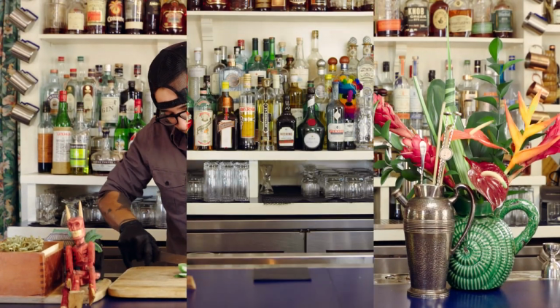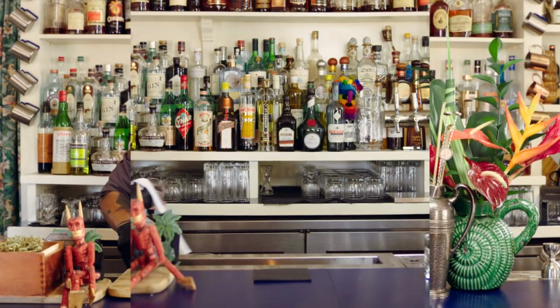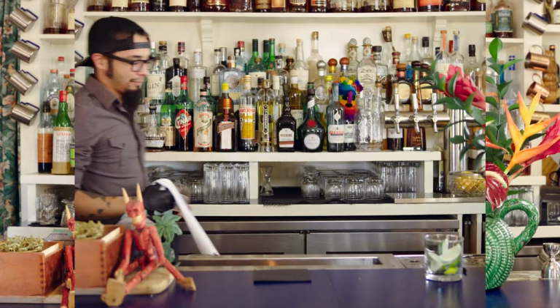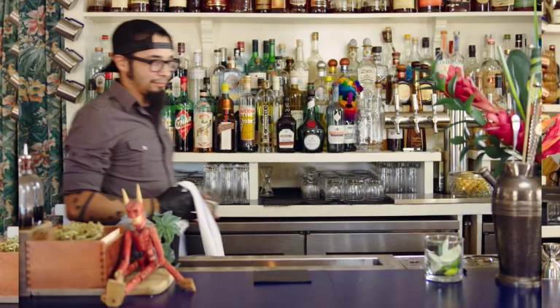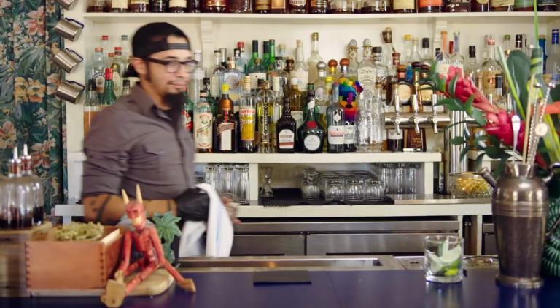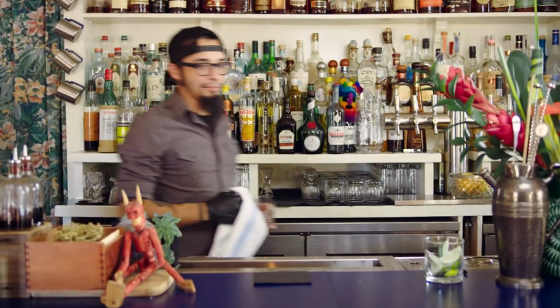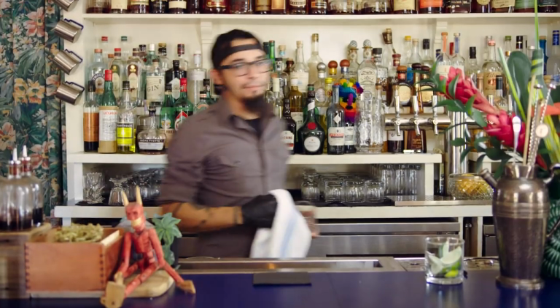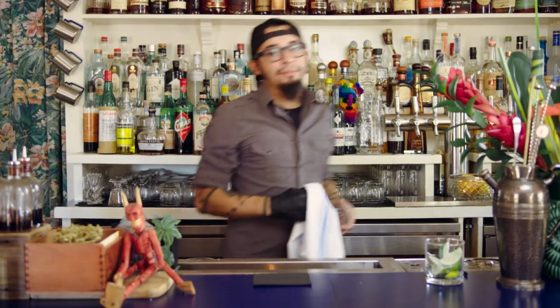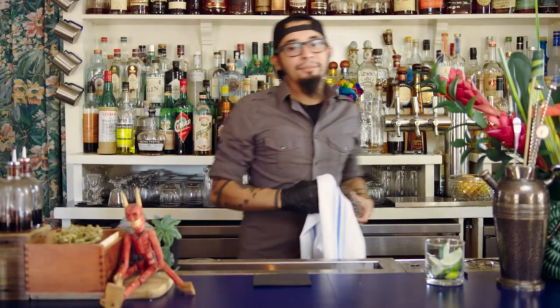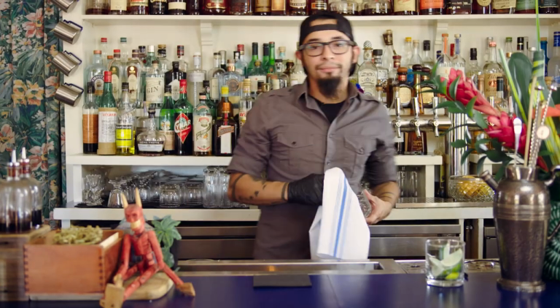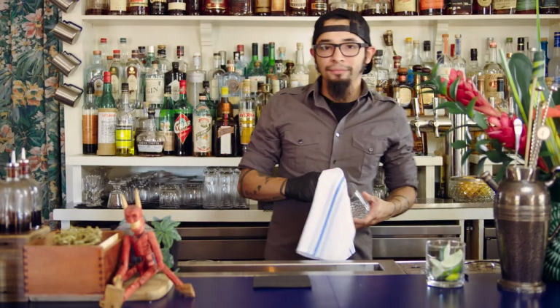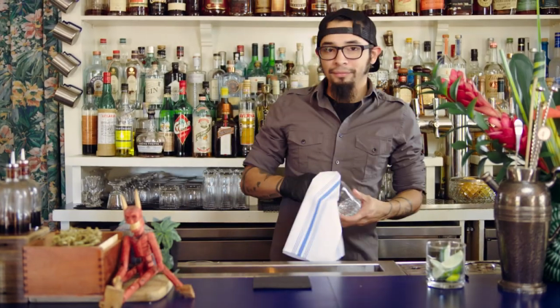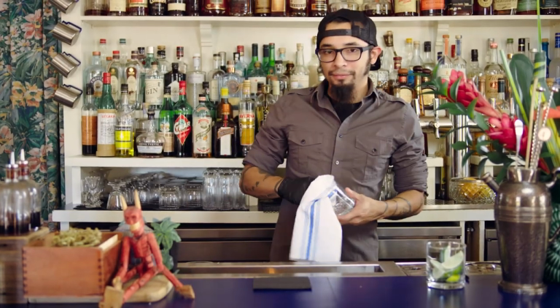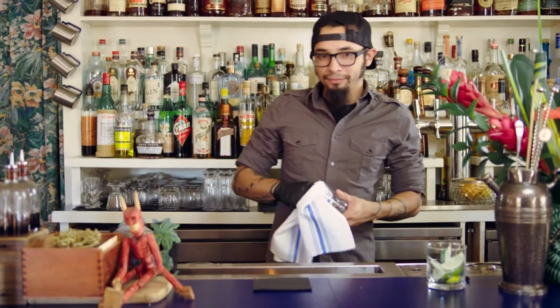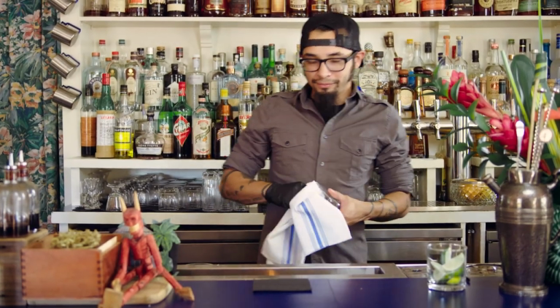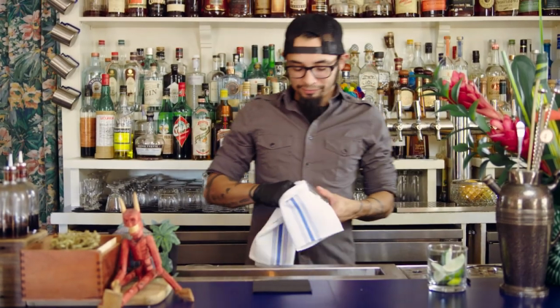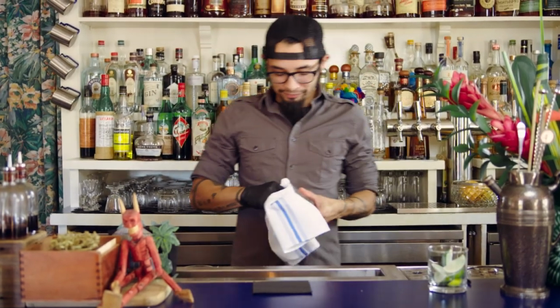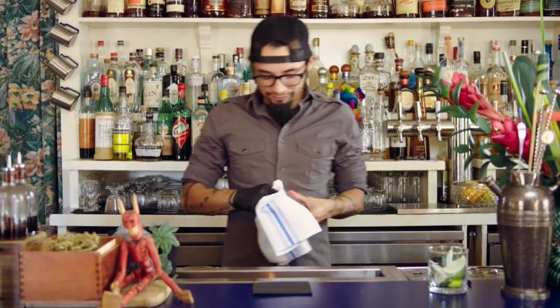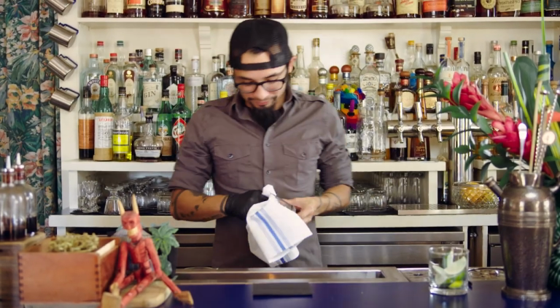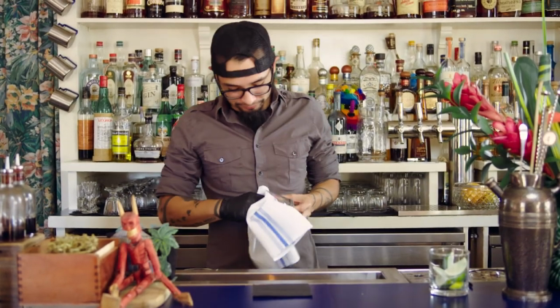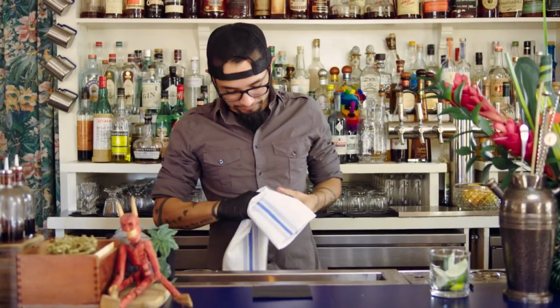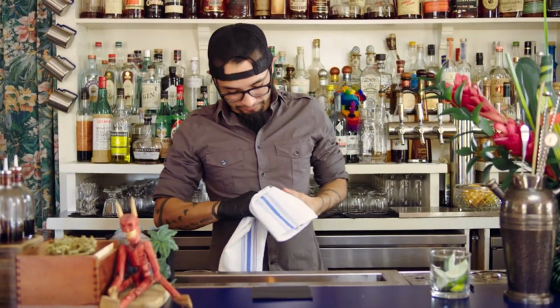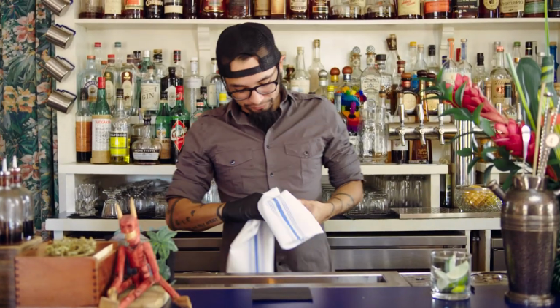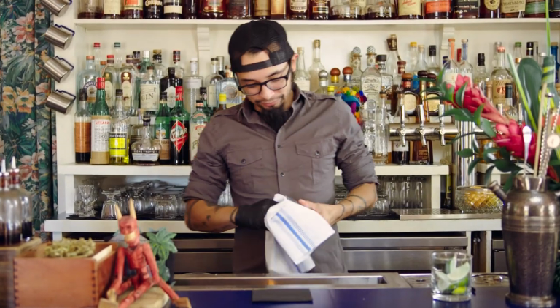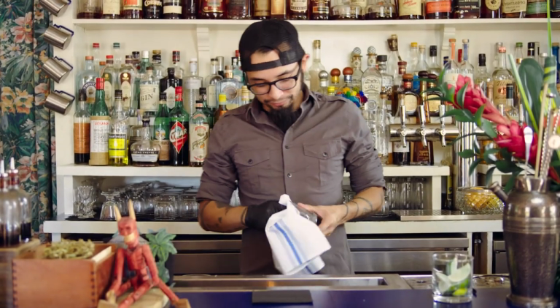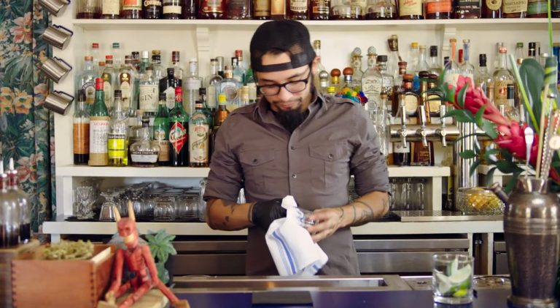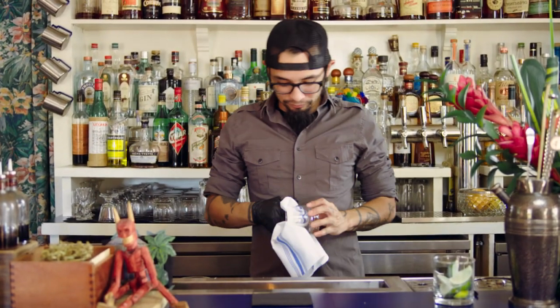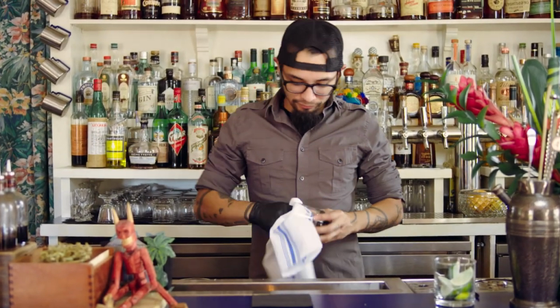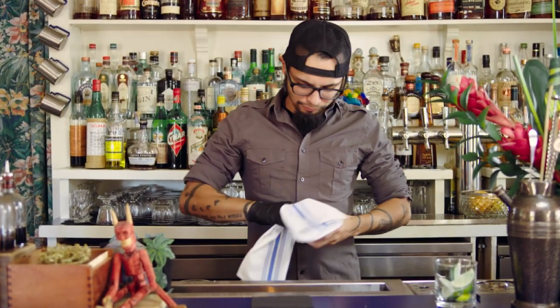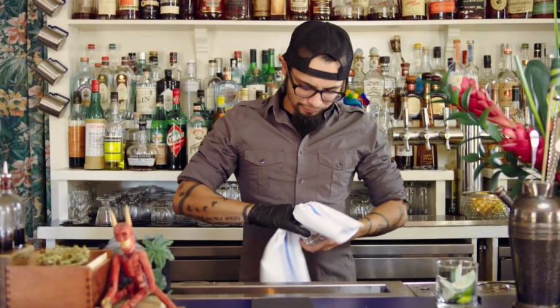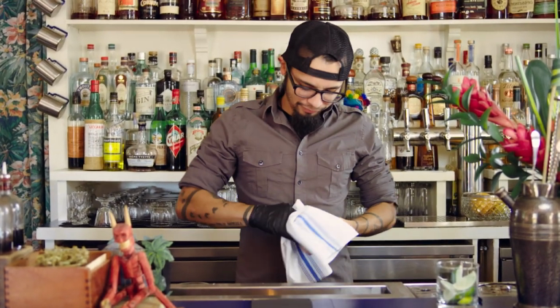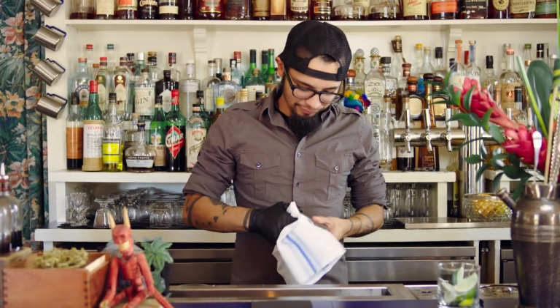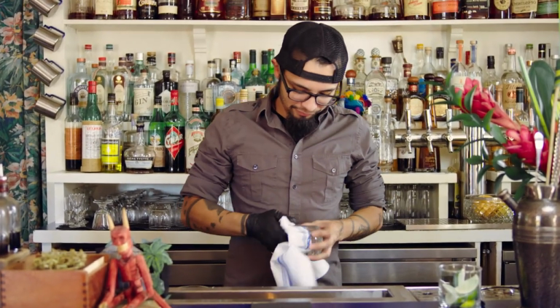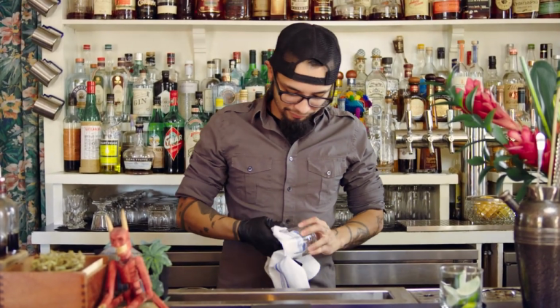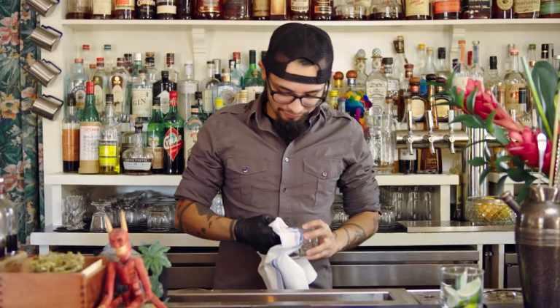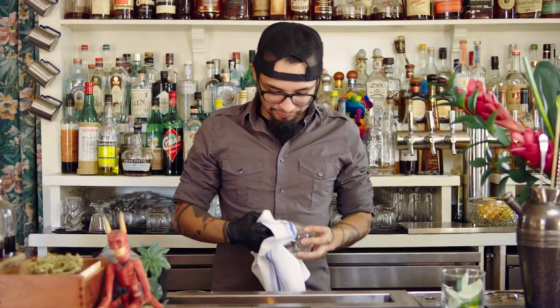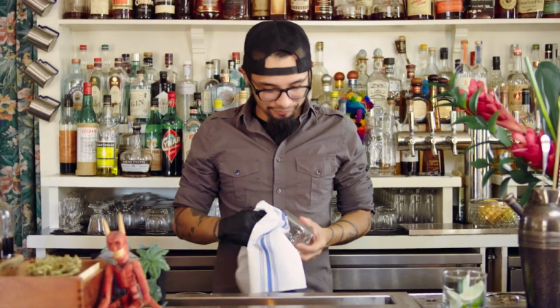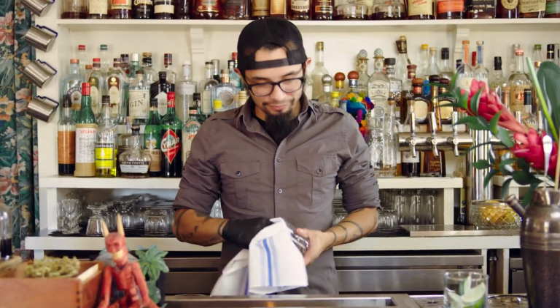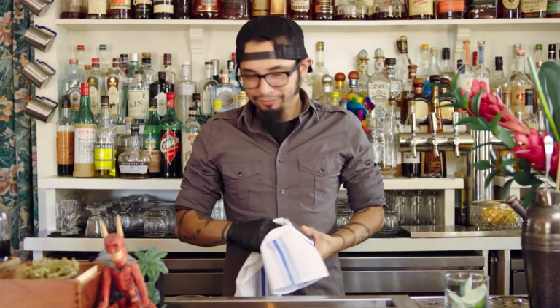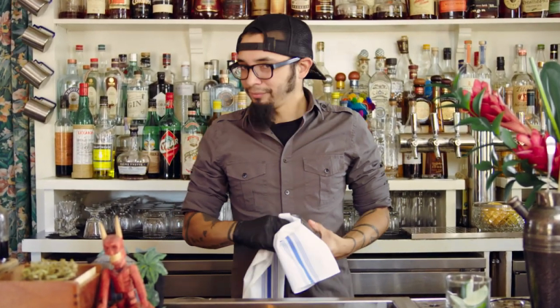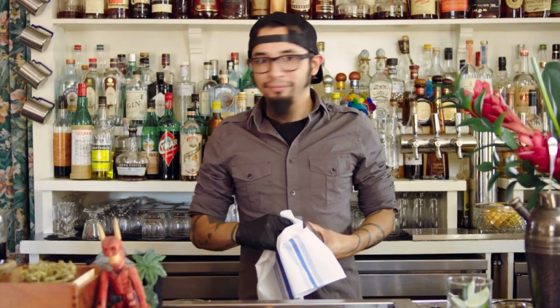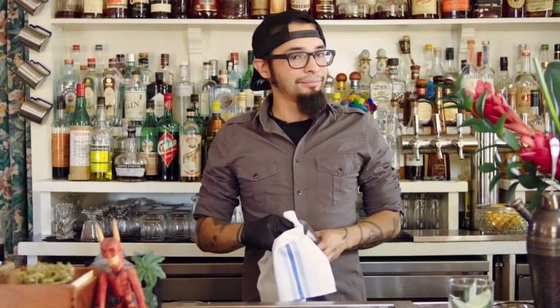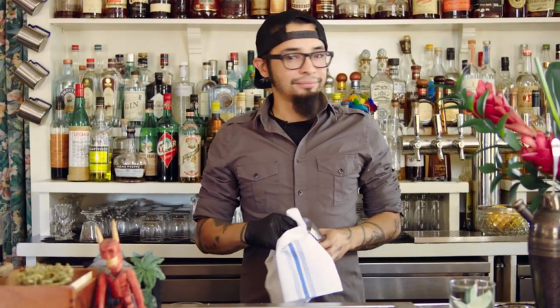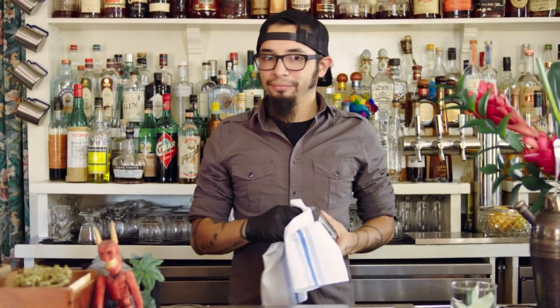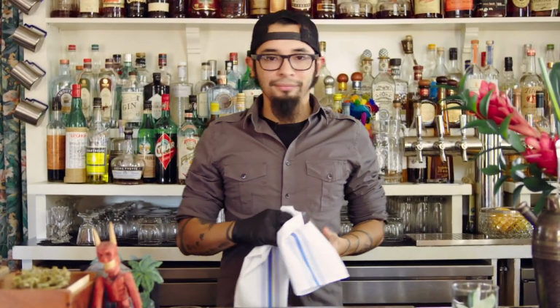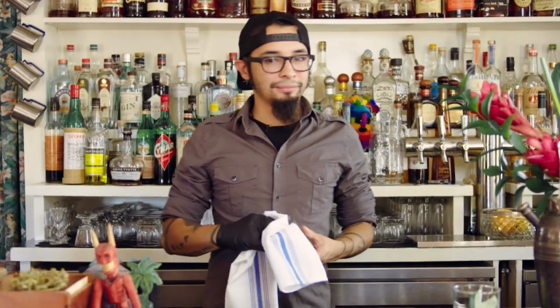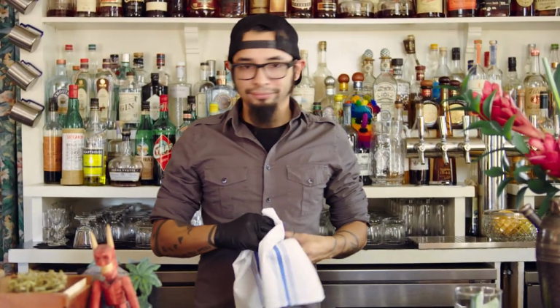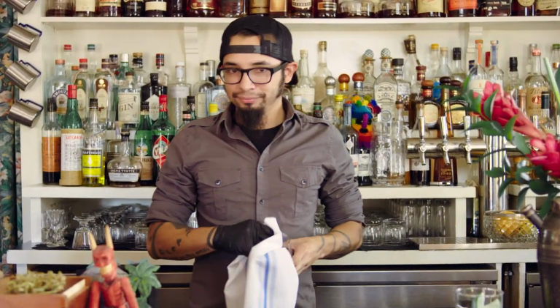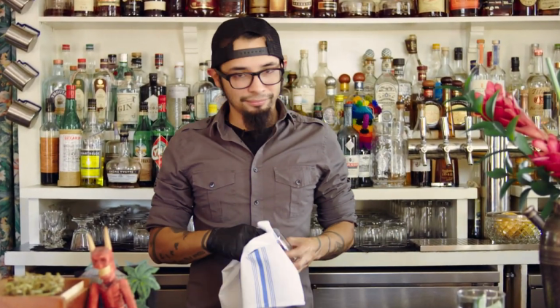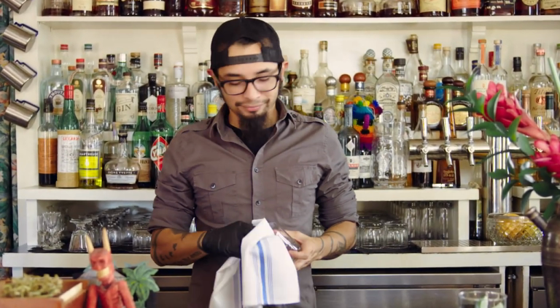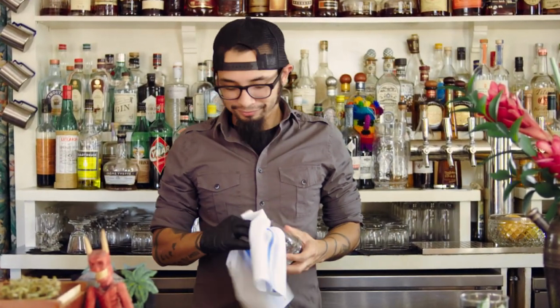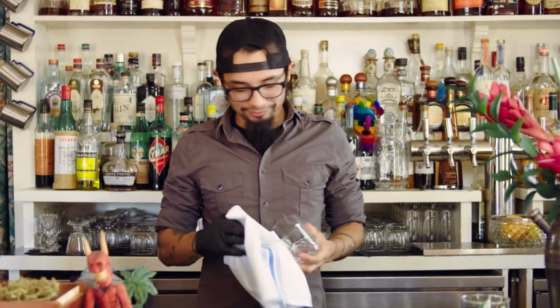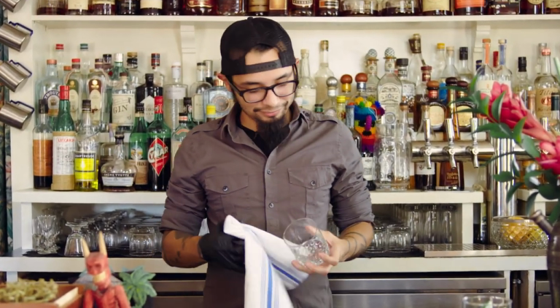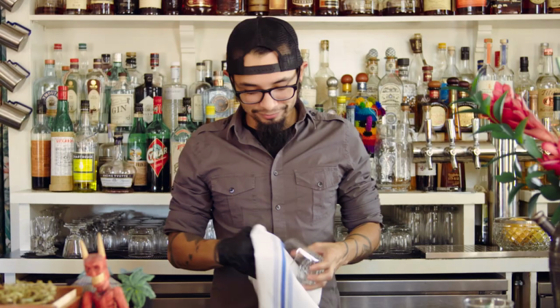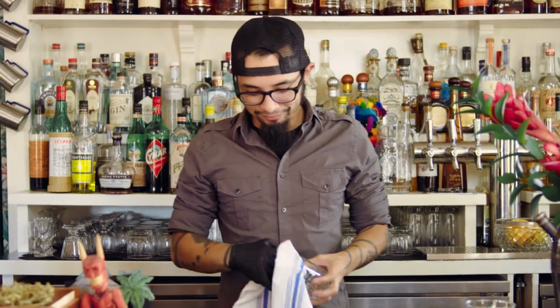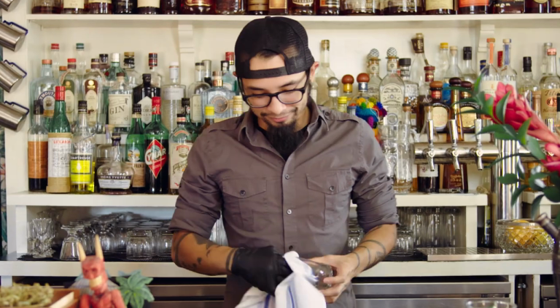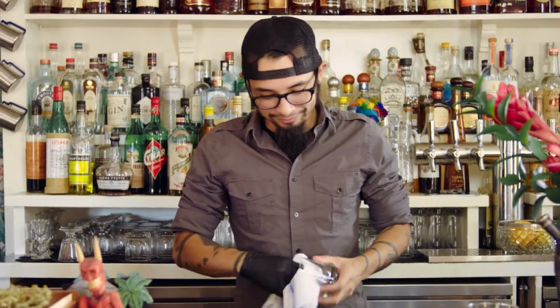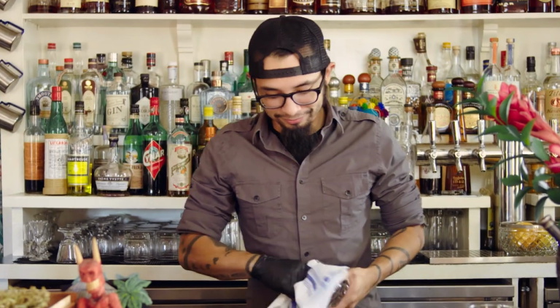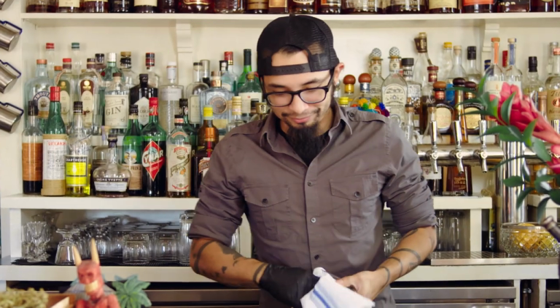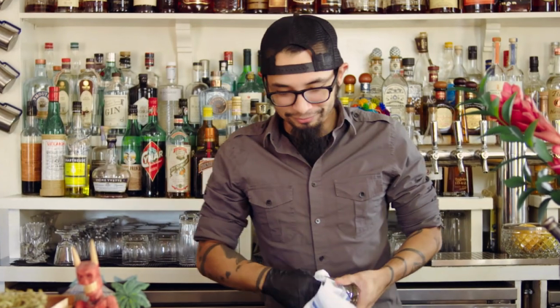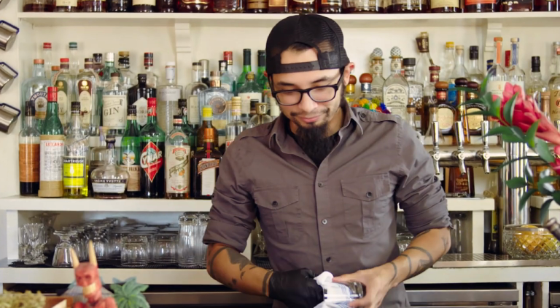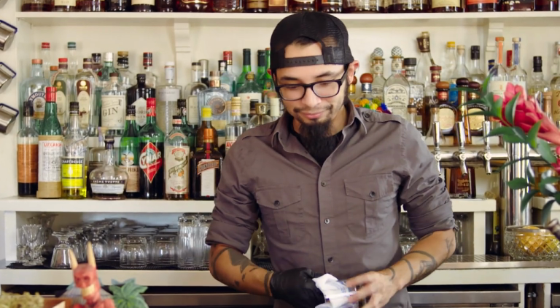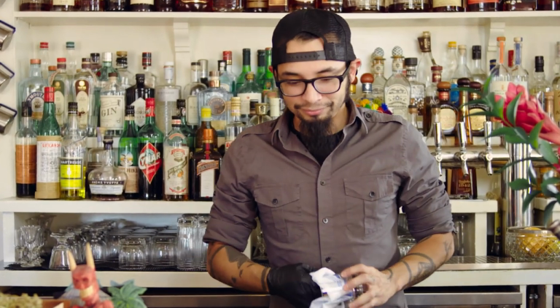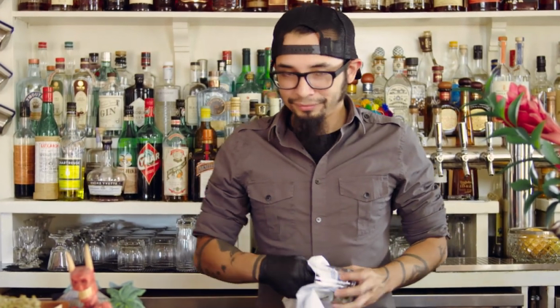This is Ron. Ron is the best bartender in the world. Ron is one of the best.